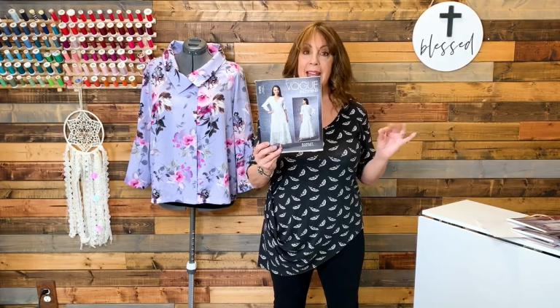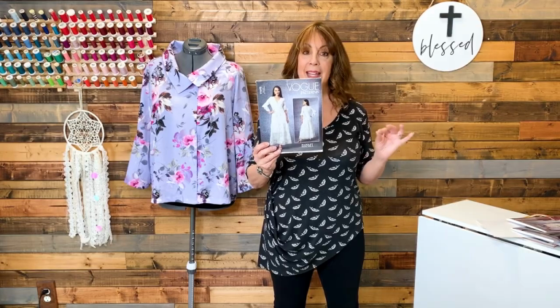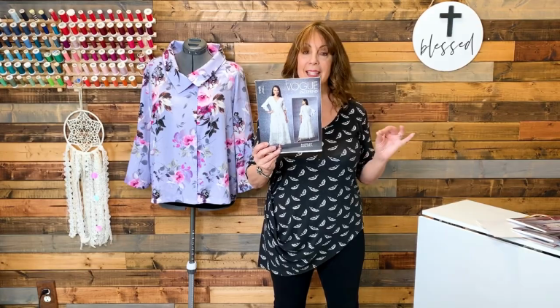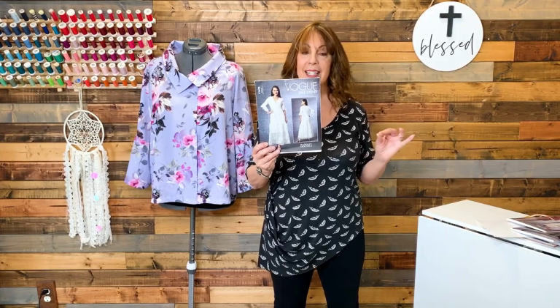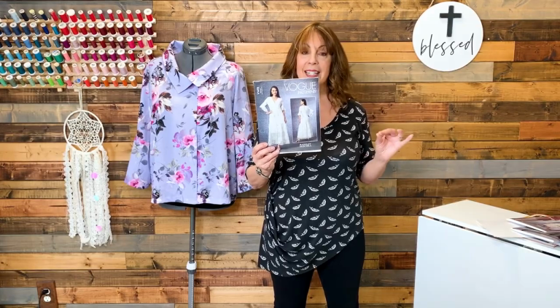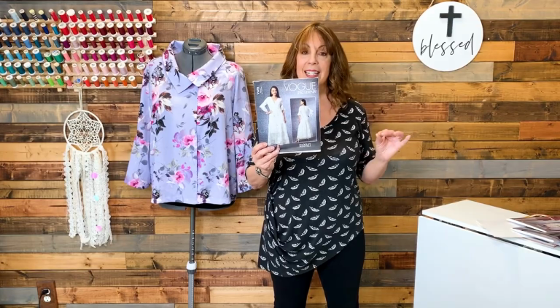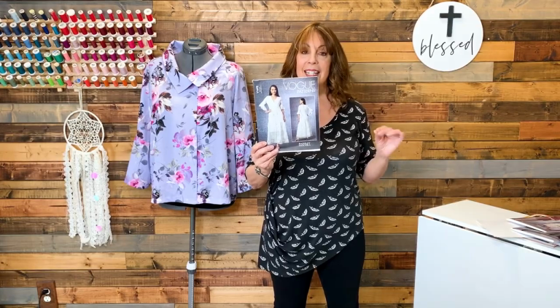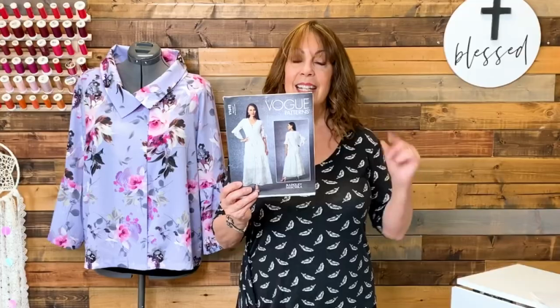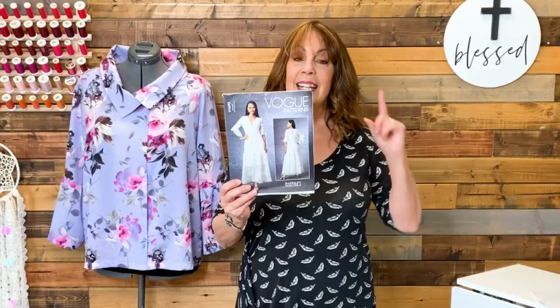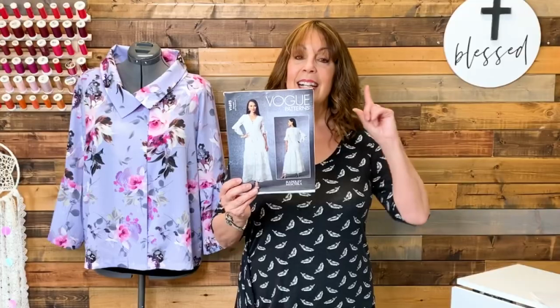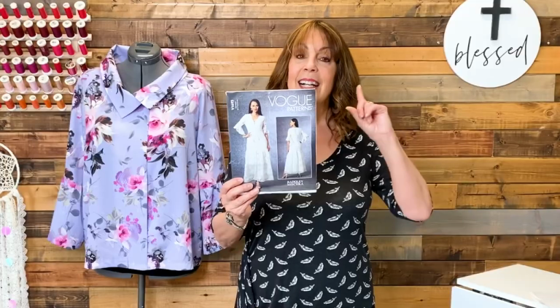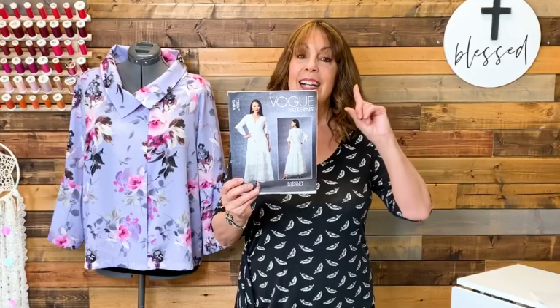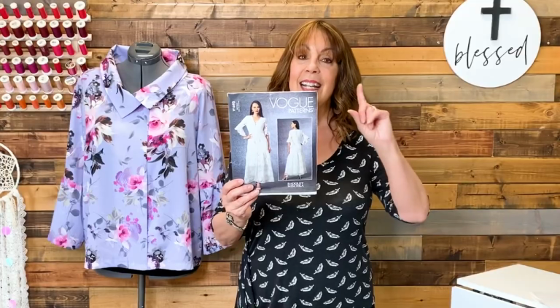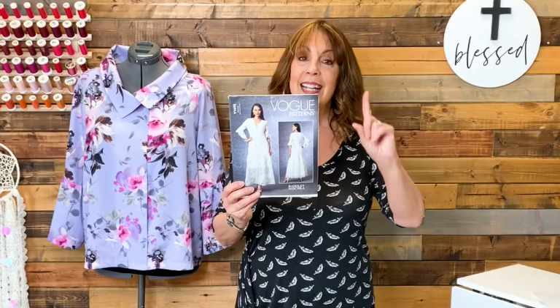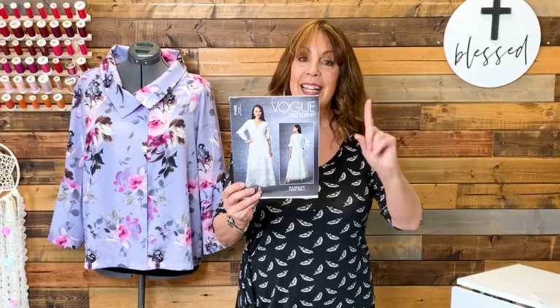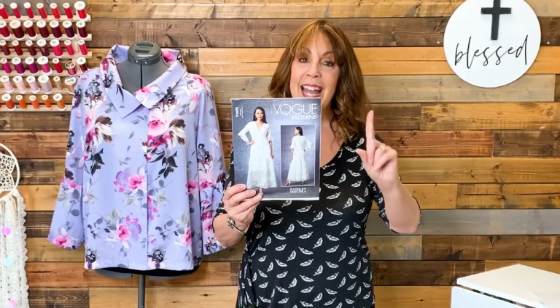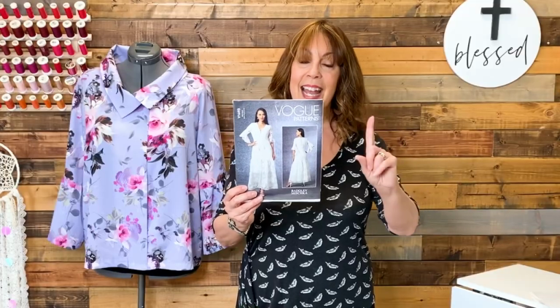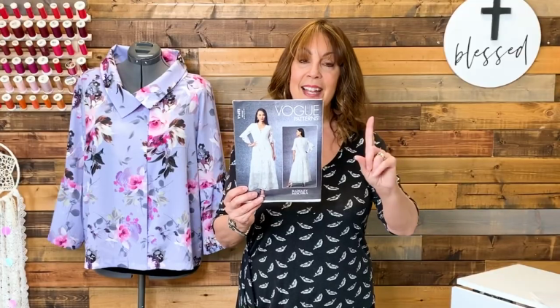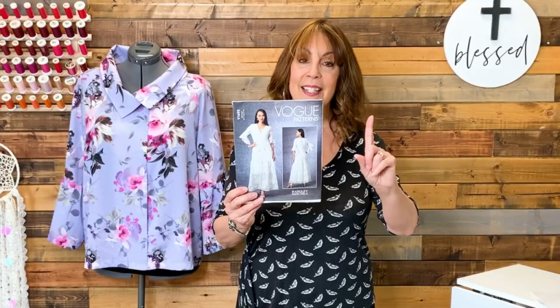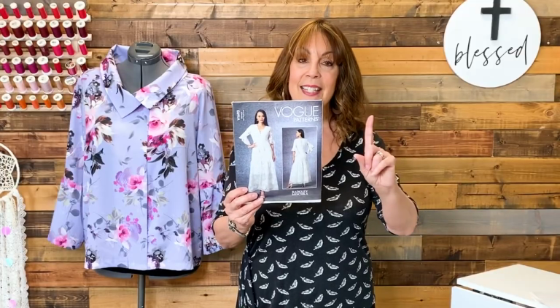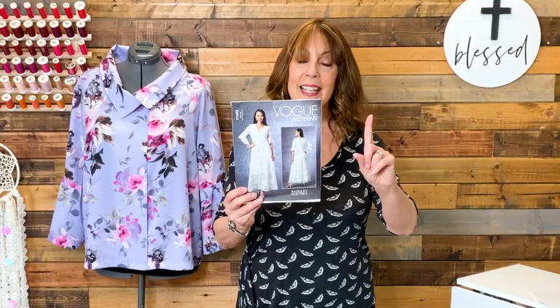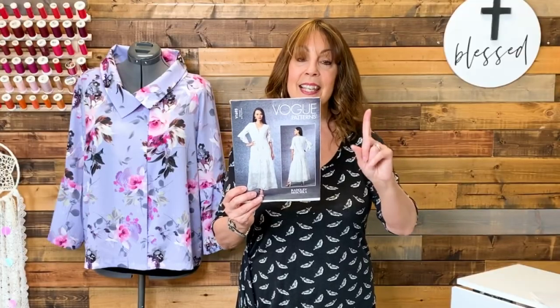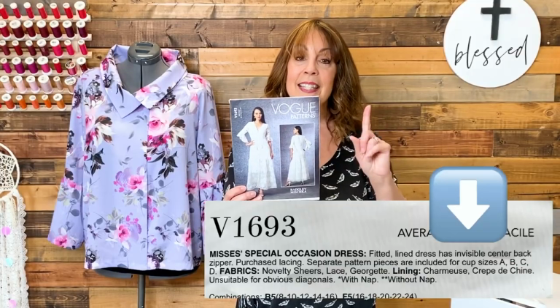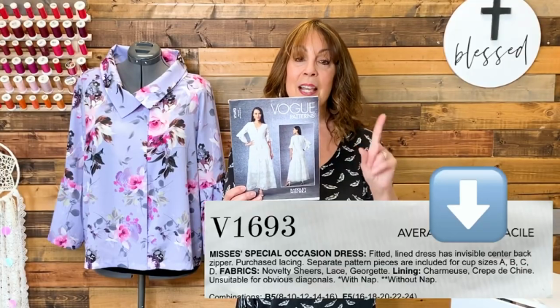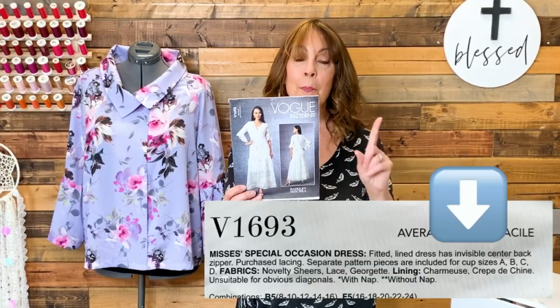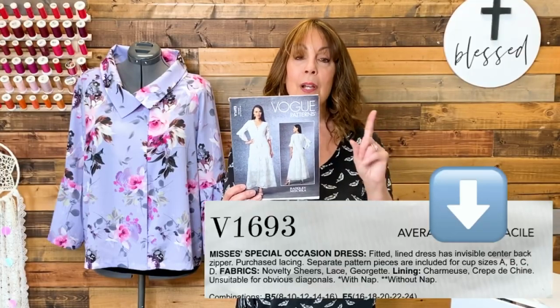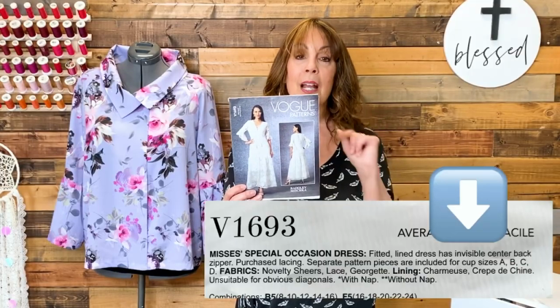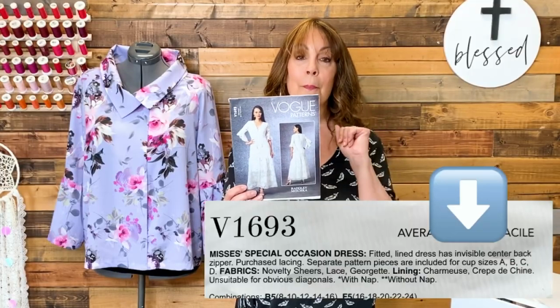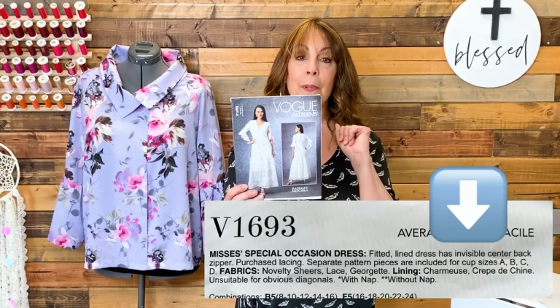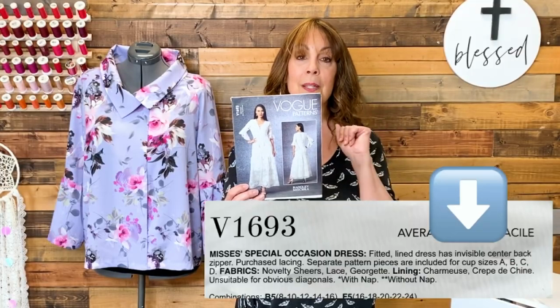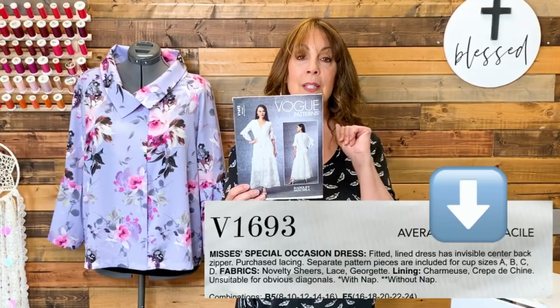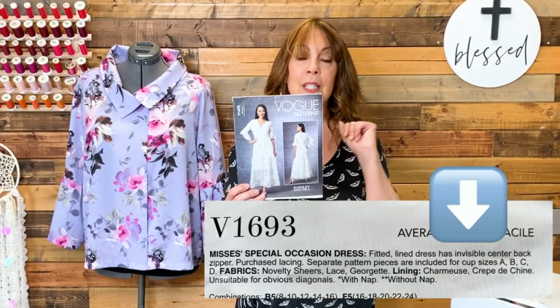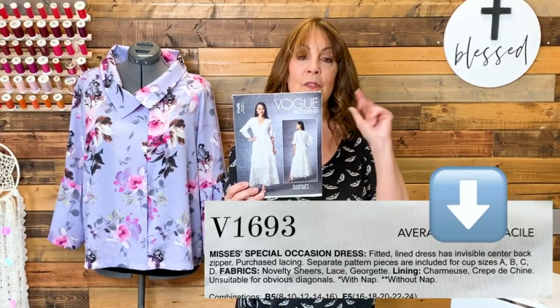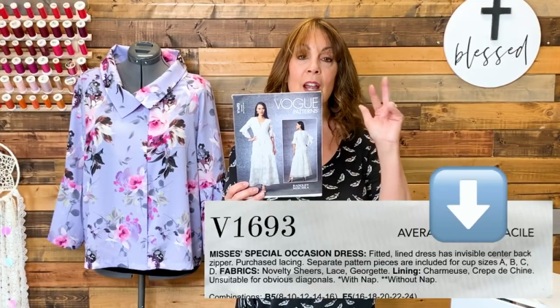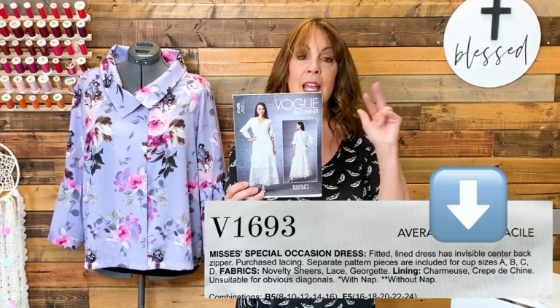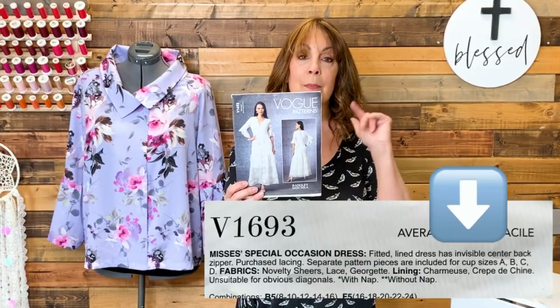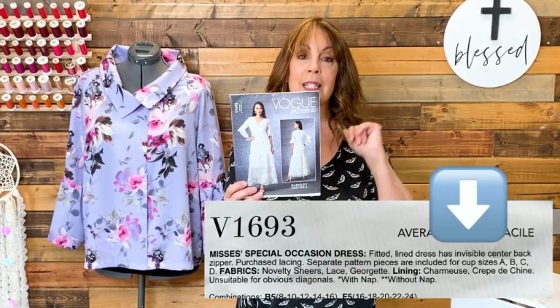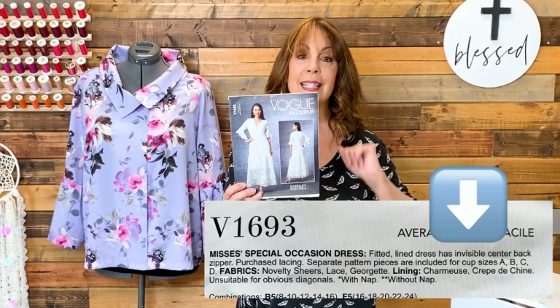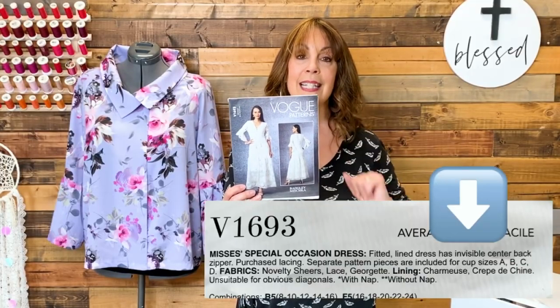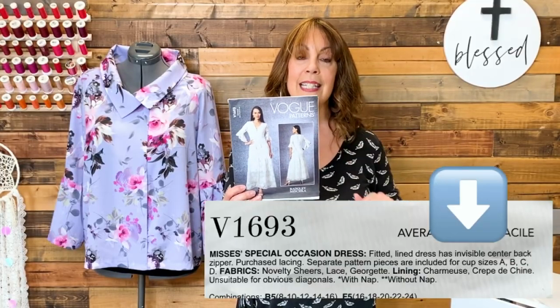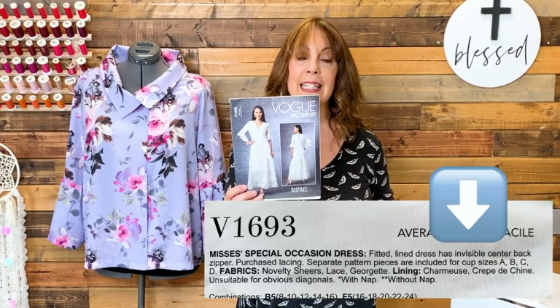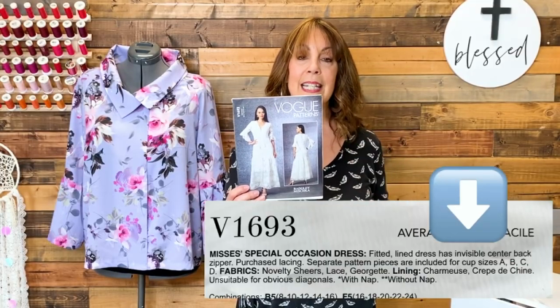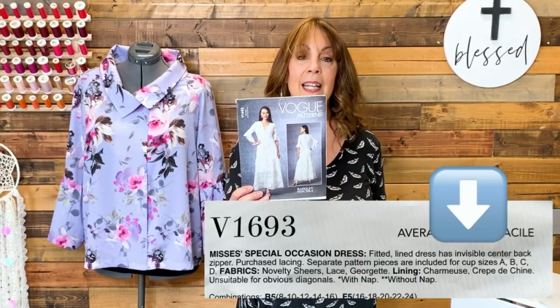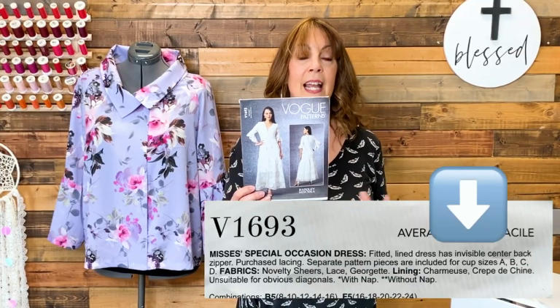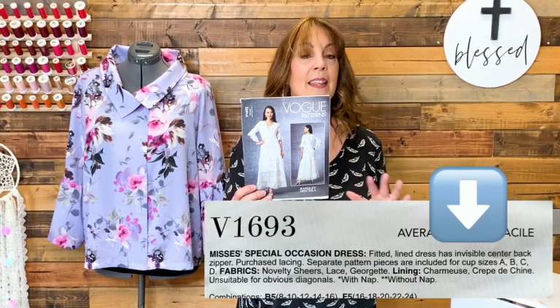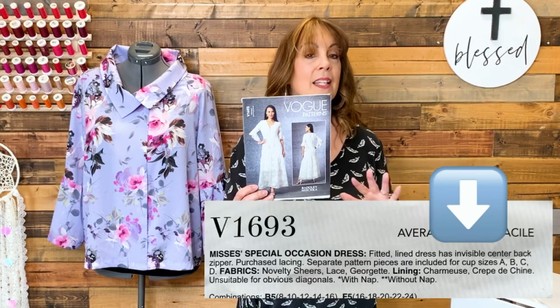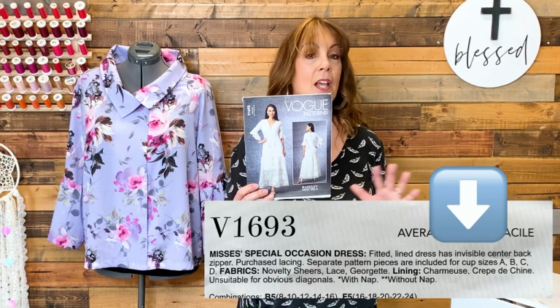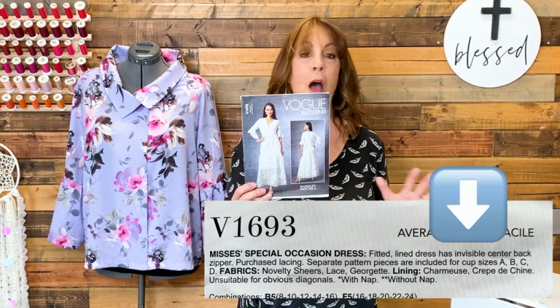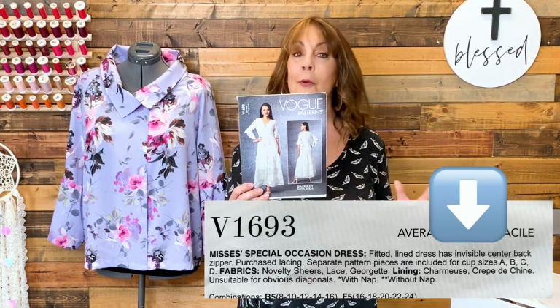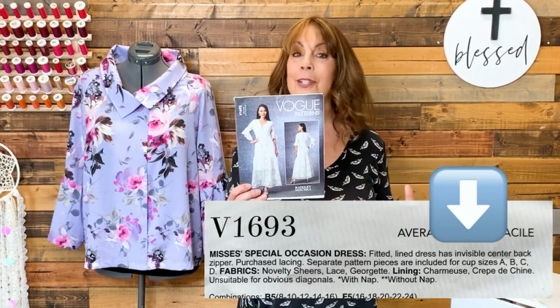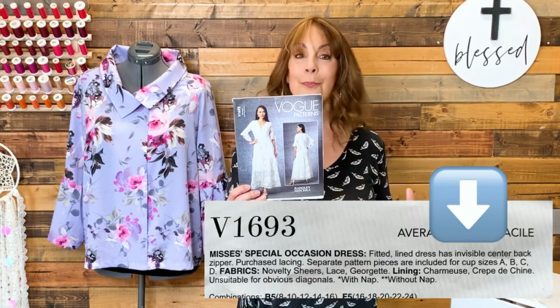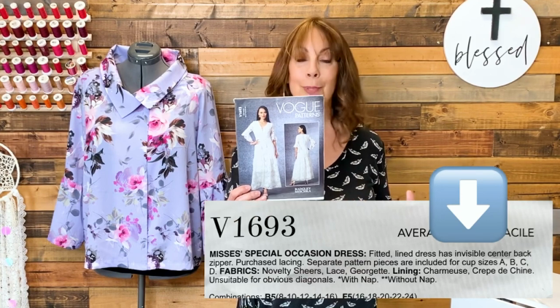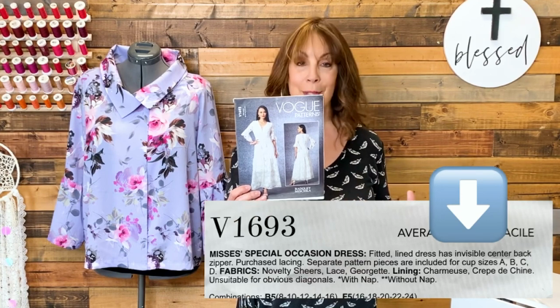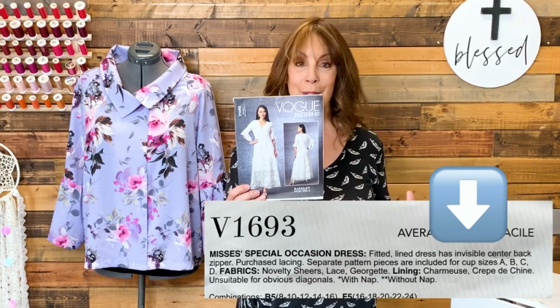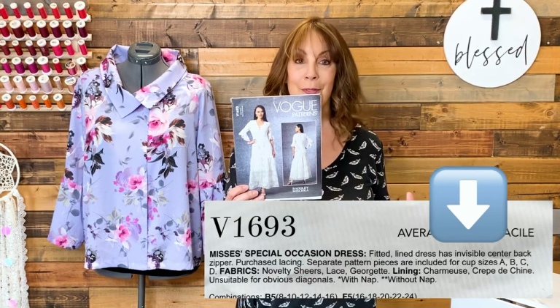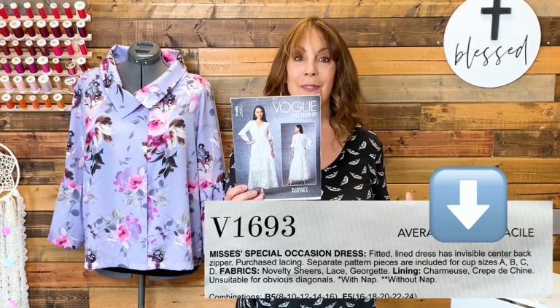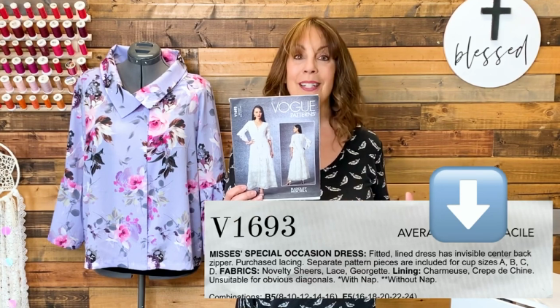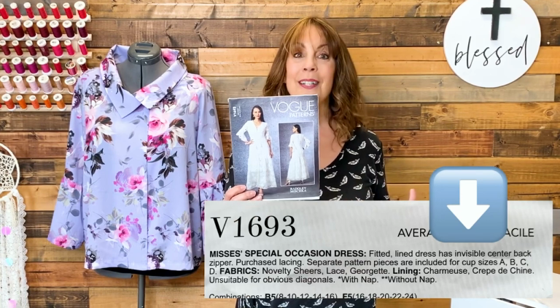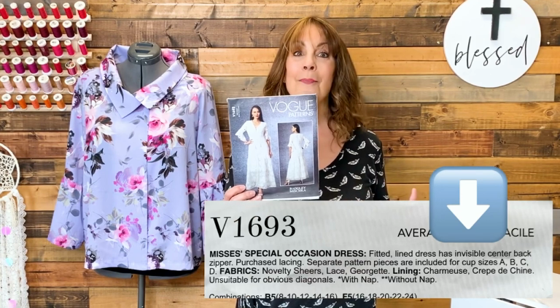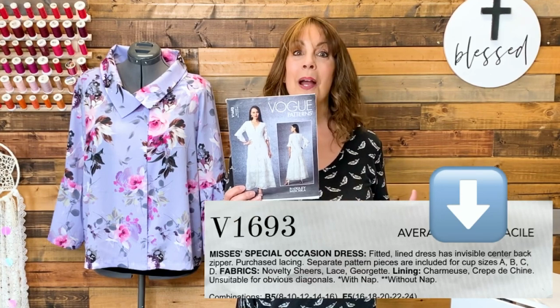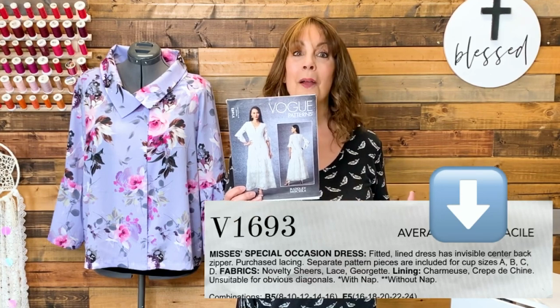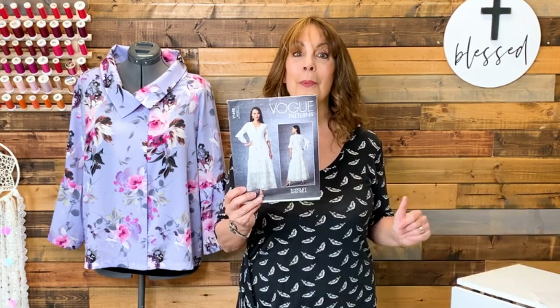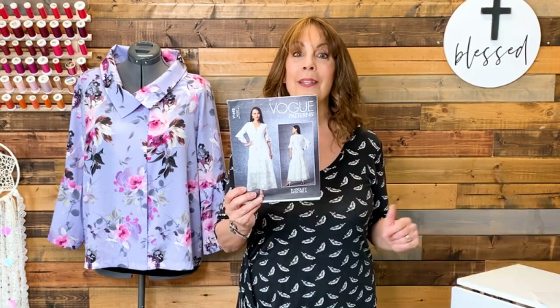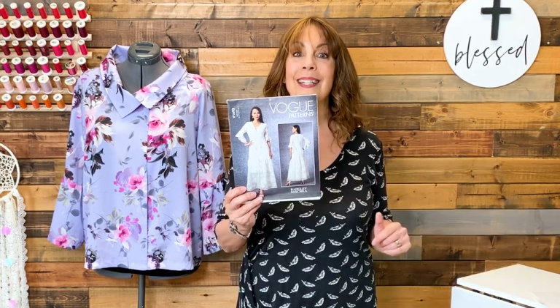It has separate cut pieces for A, B, C, and D. That's always a plus, in my opinion.